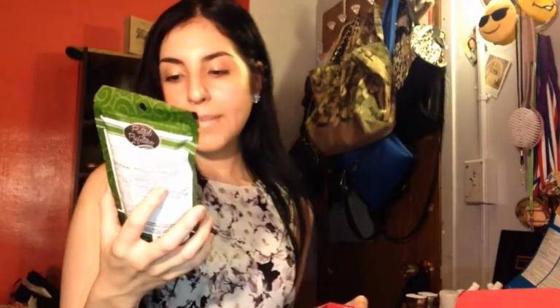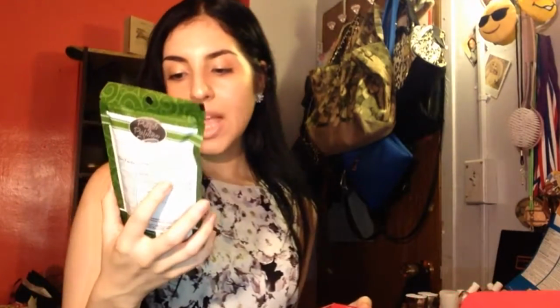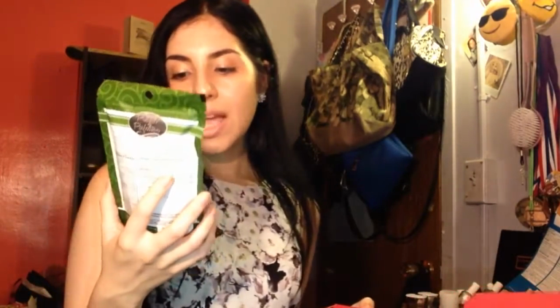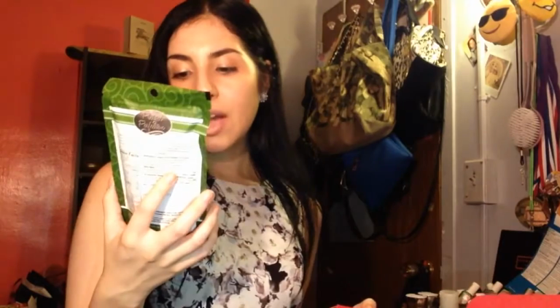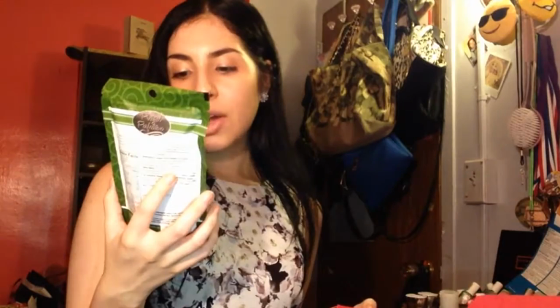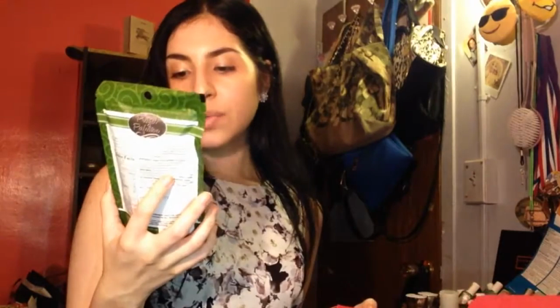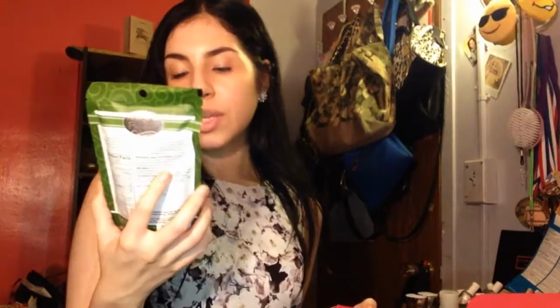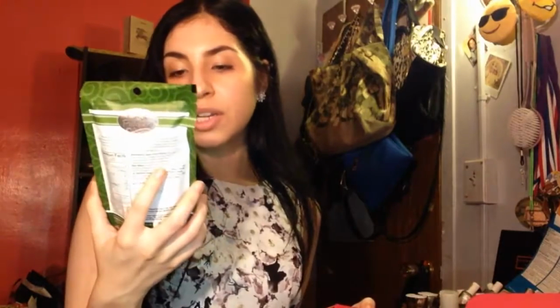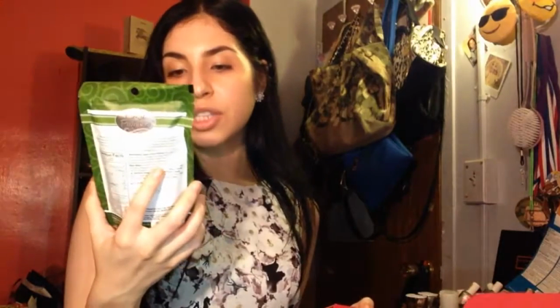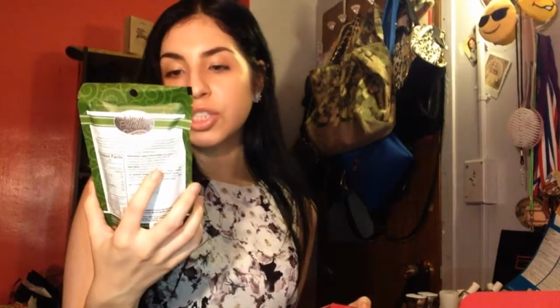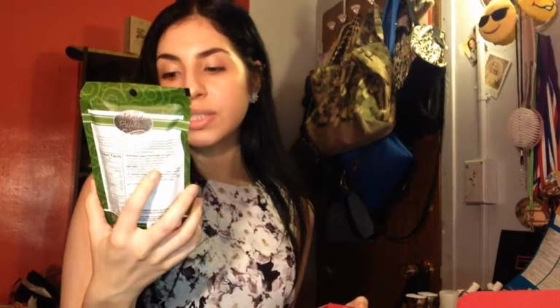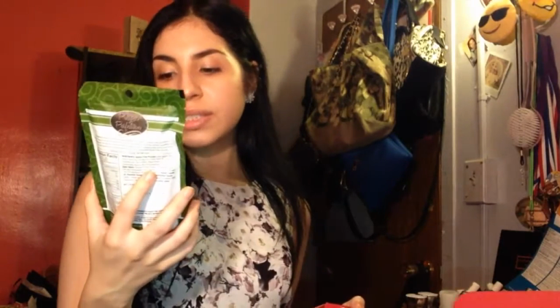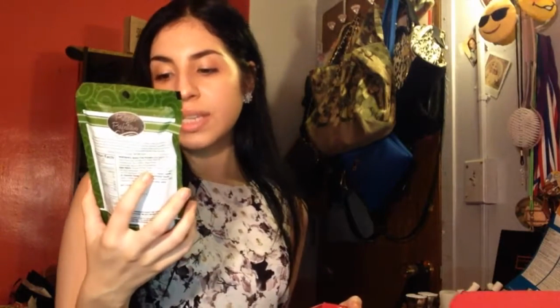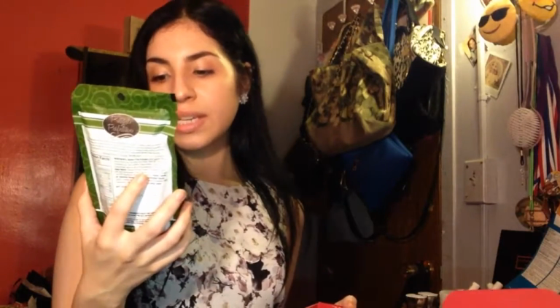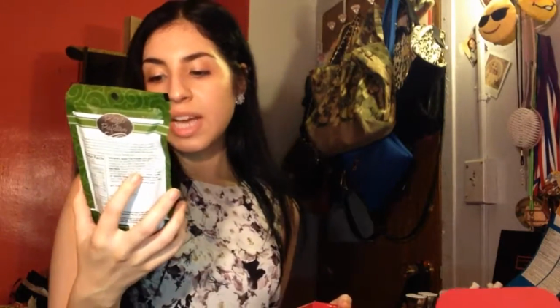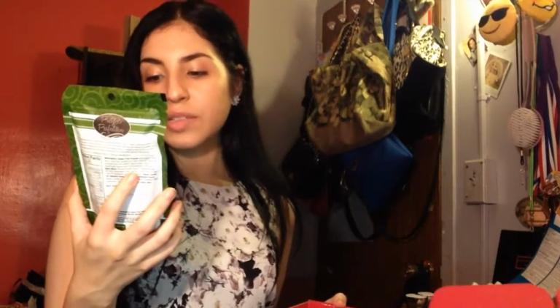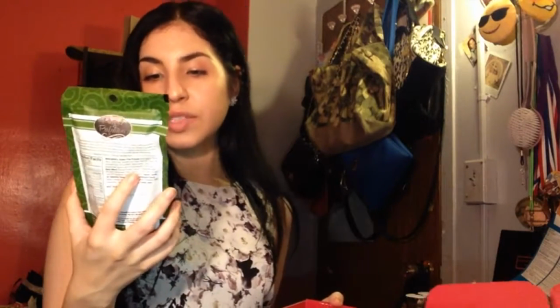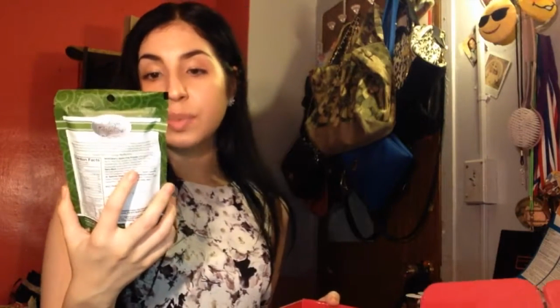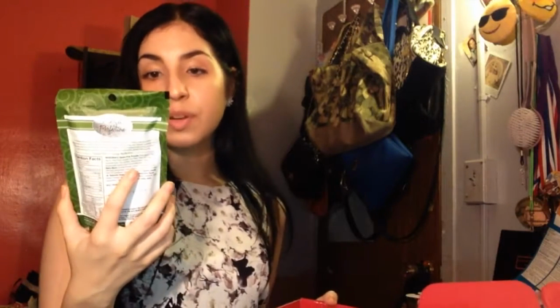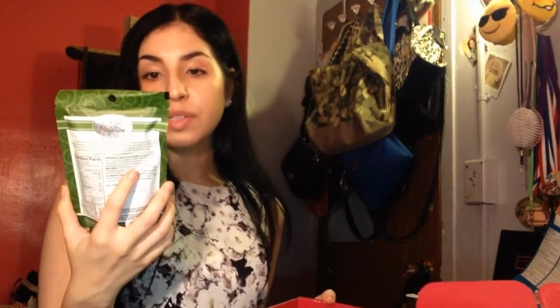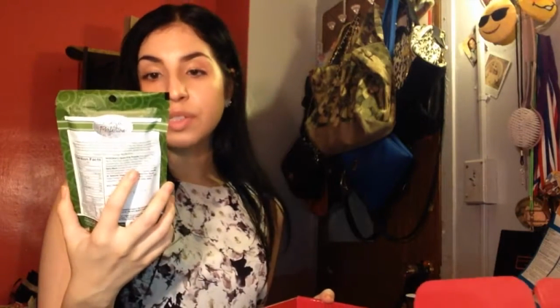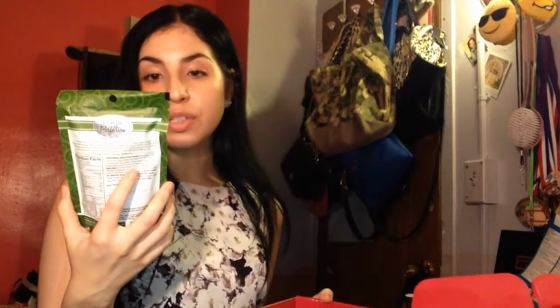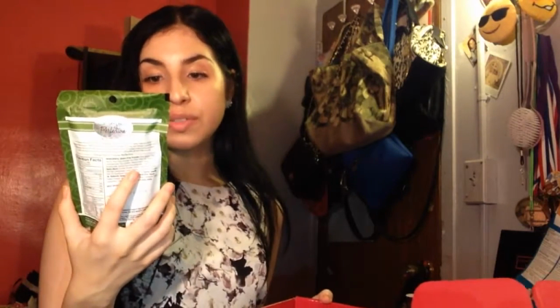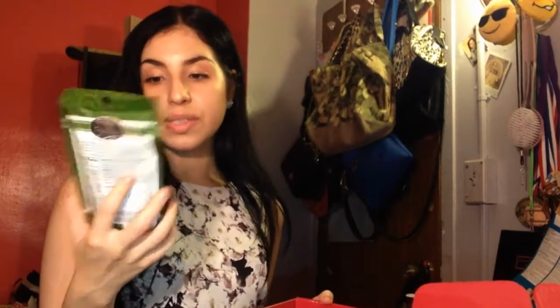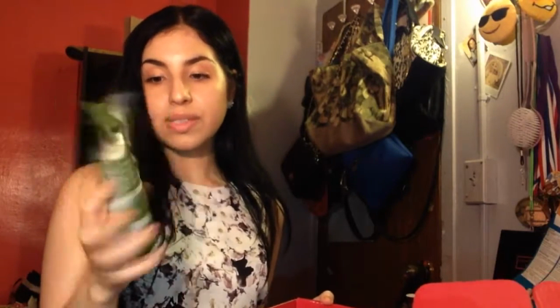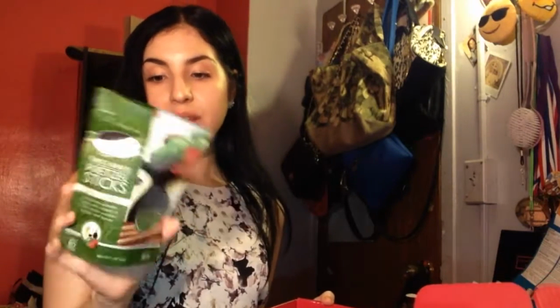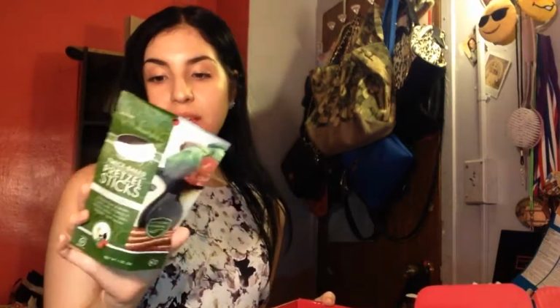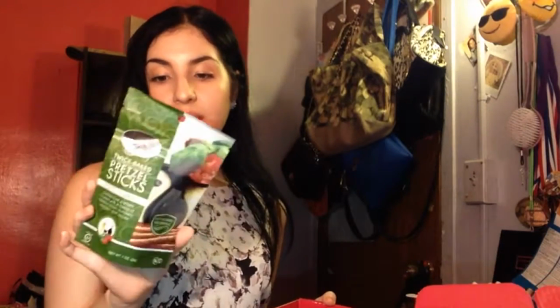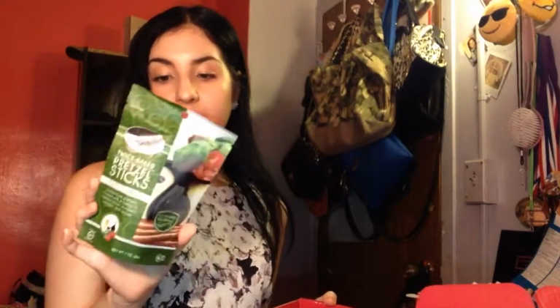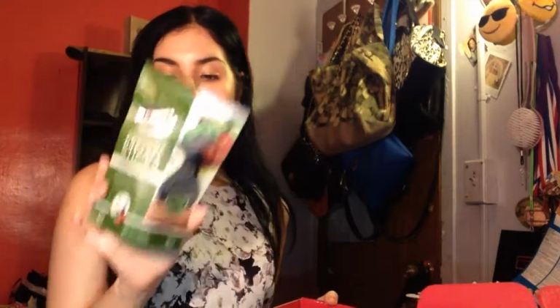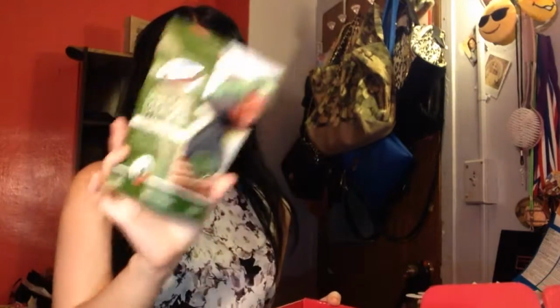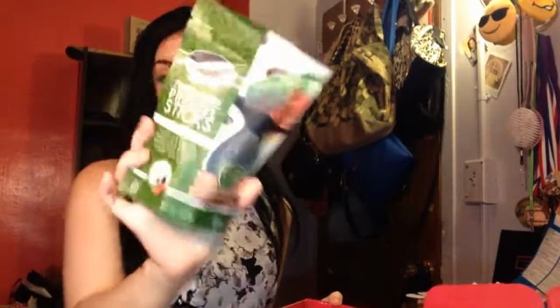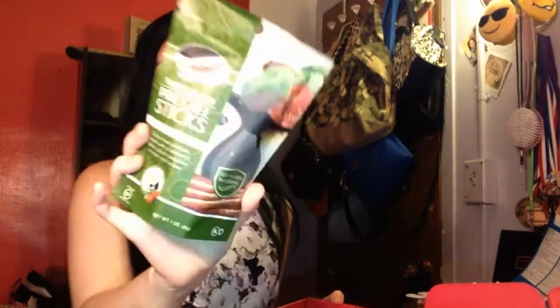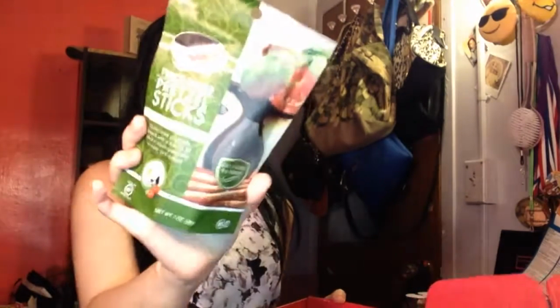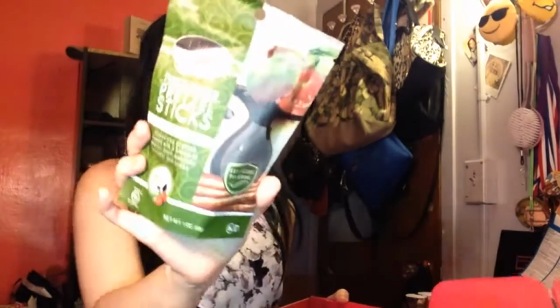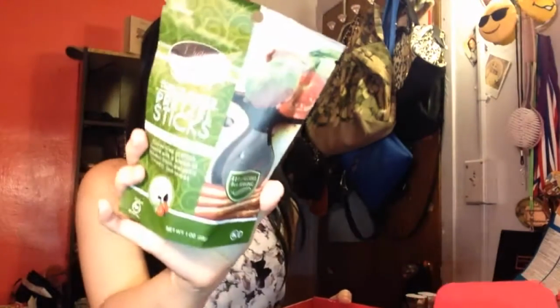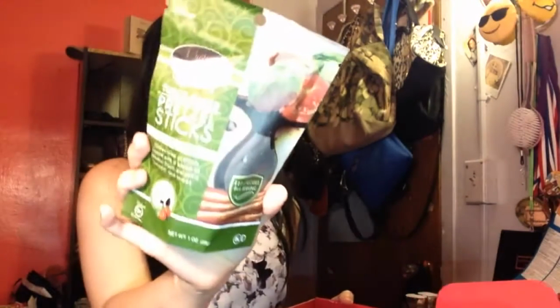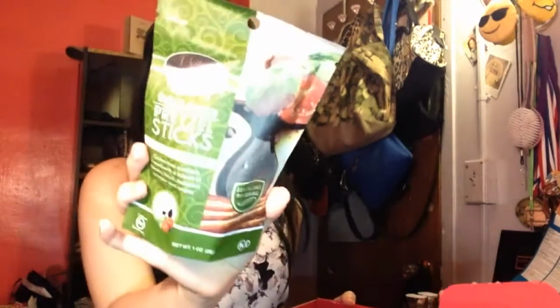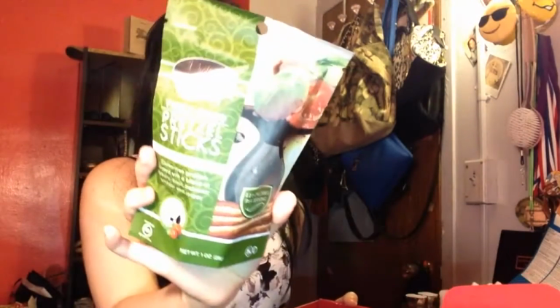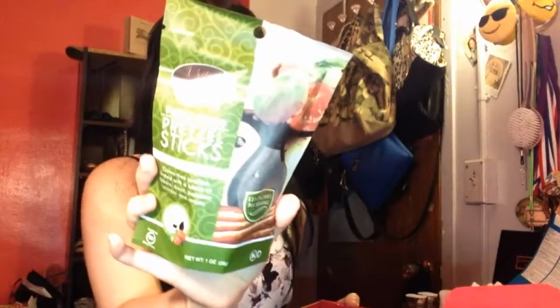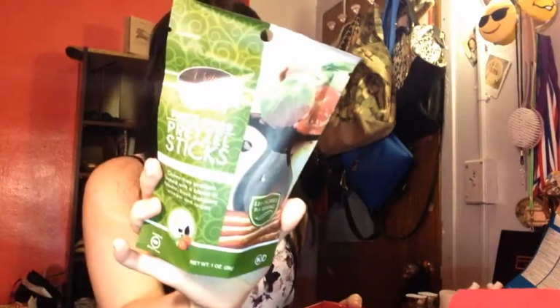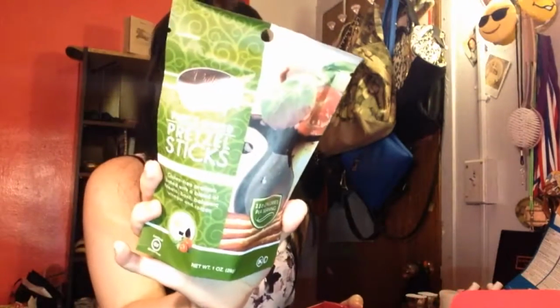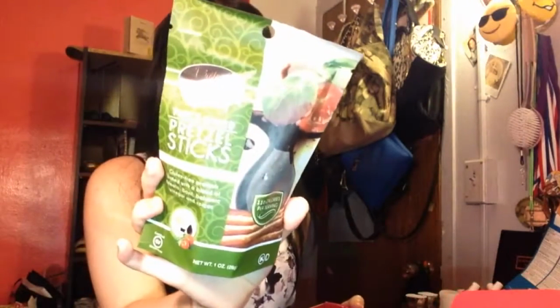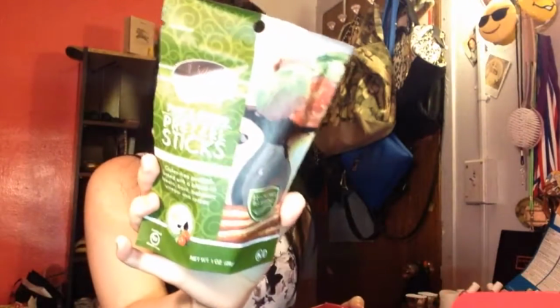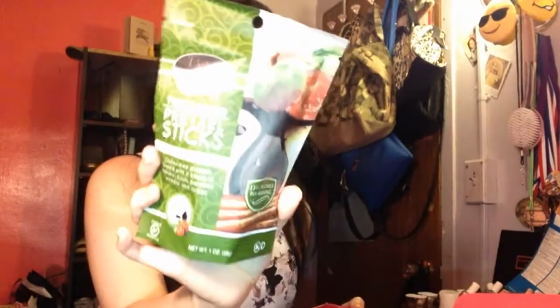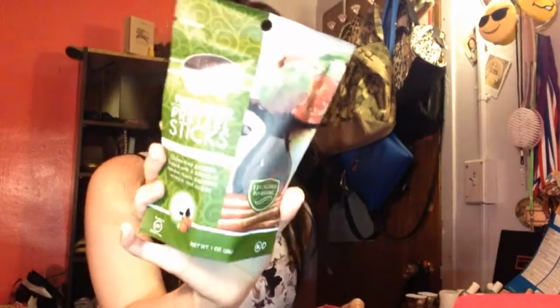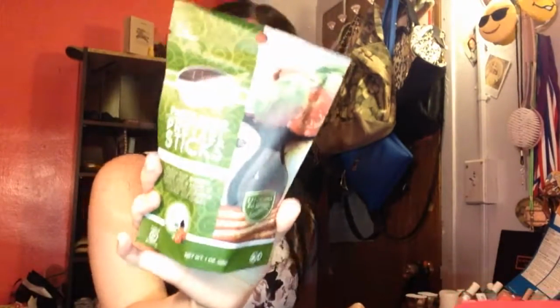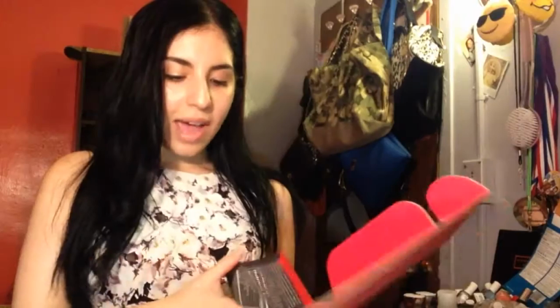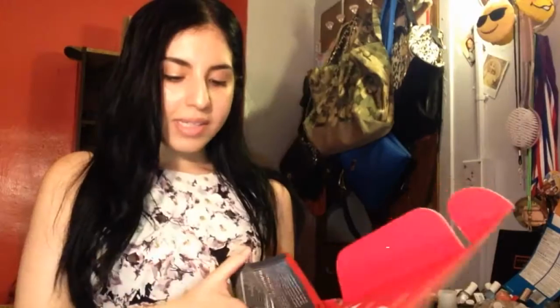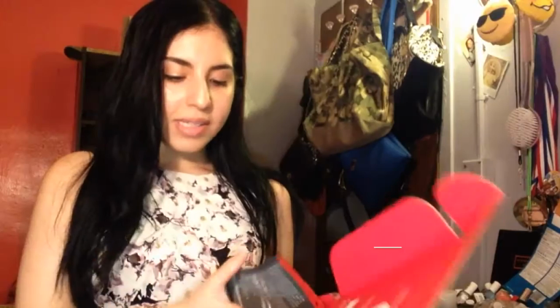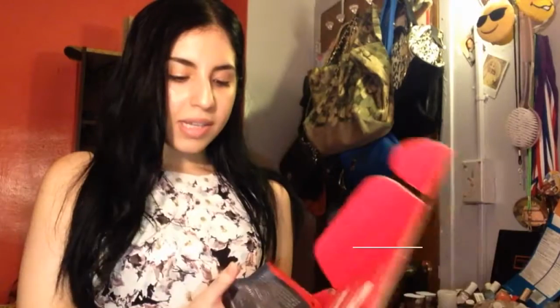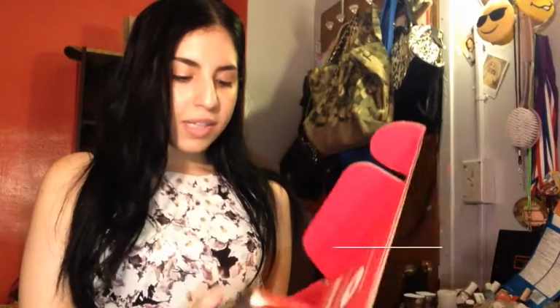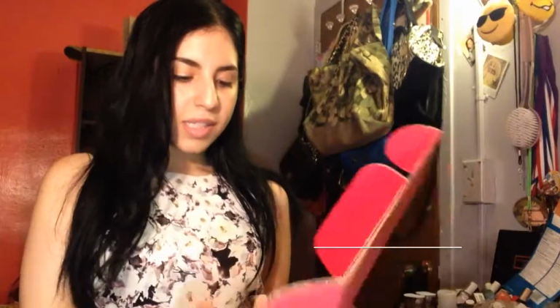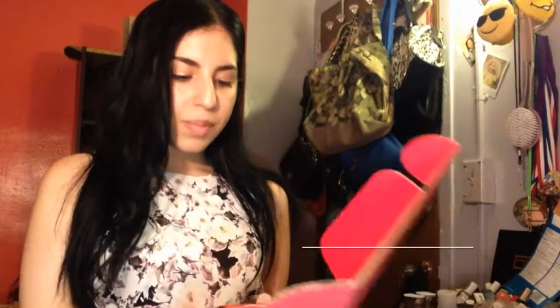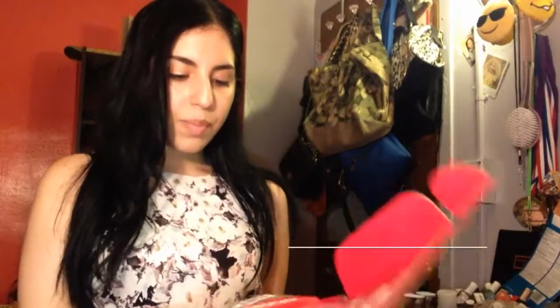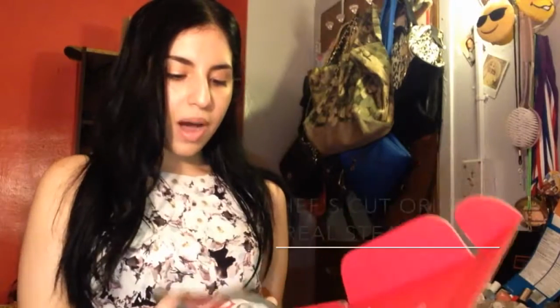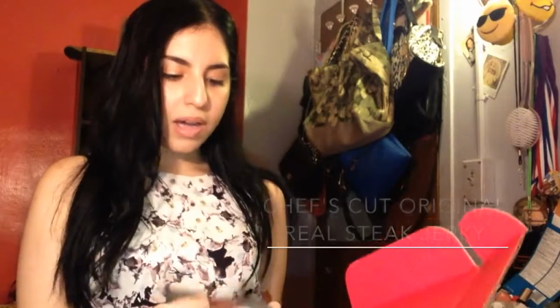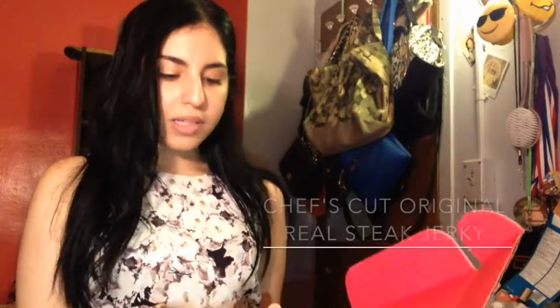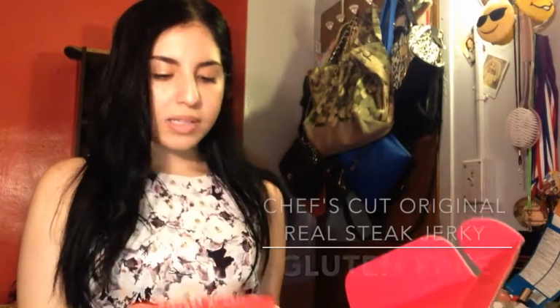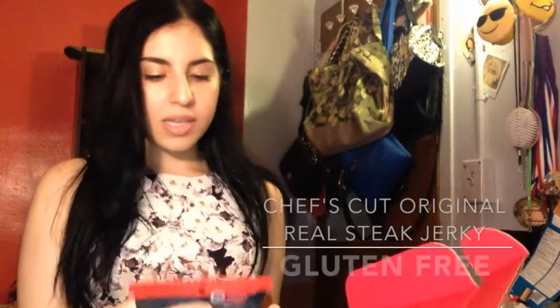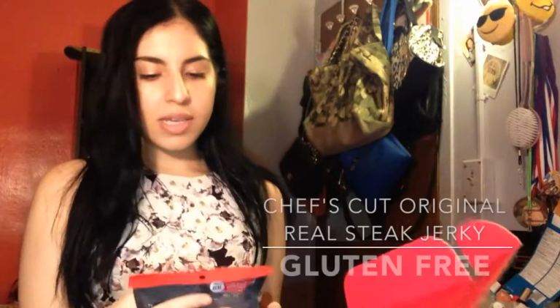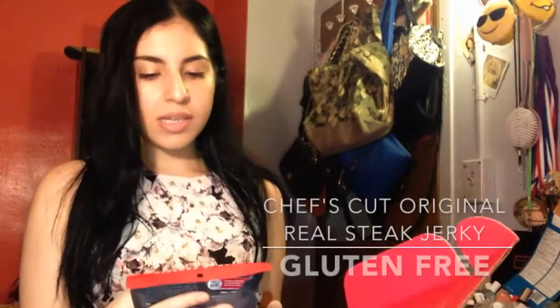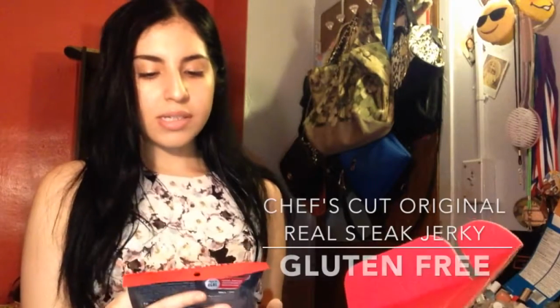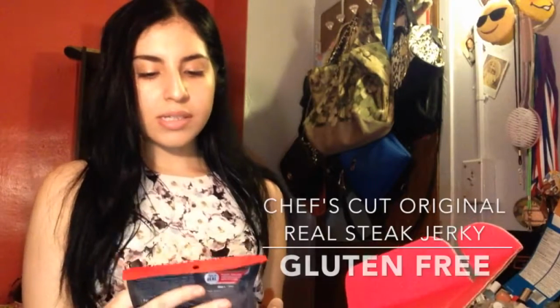Only 110 calories per serving. This is what it looks like.